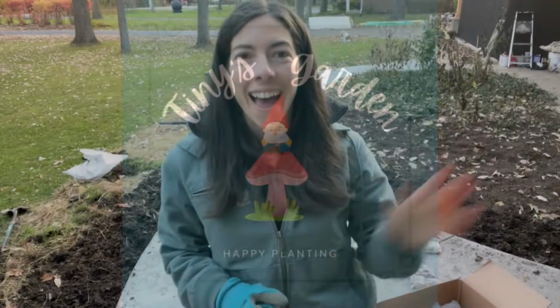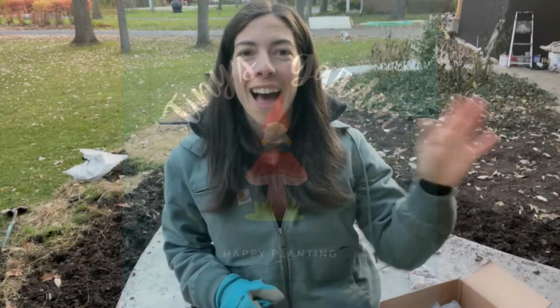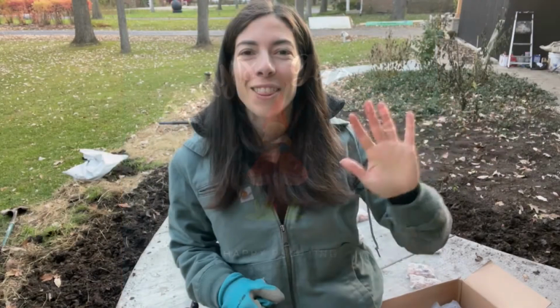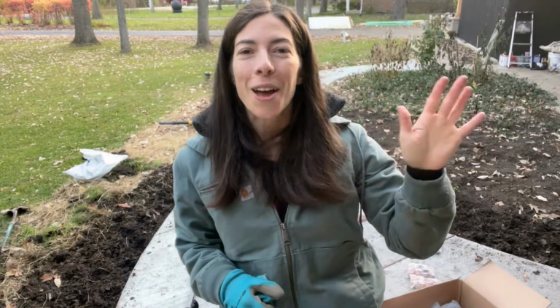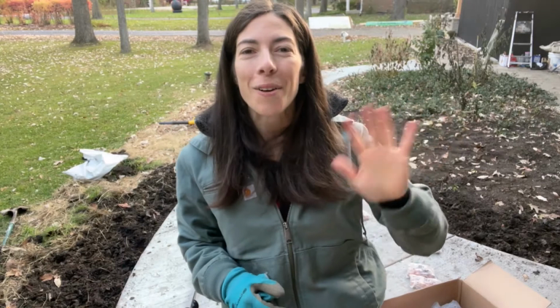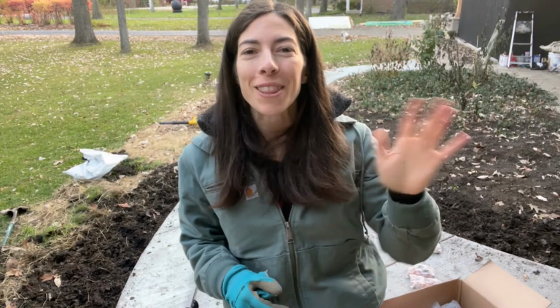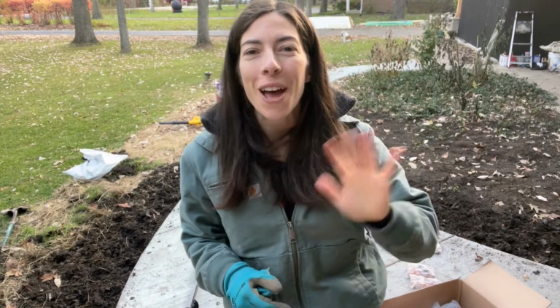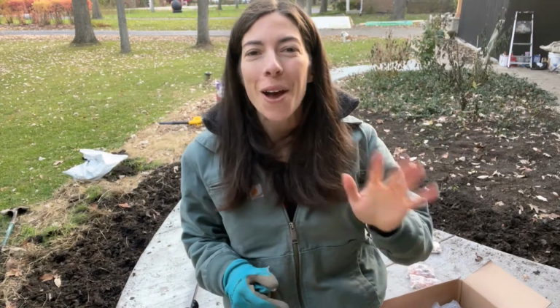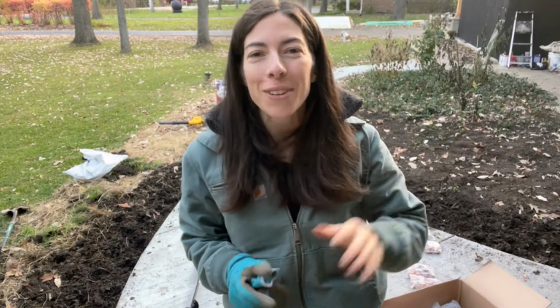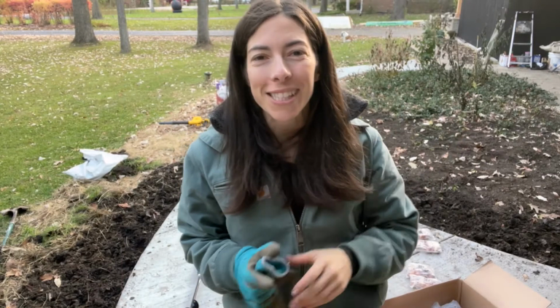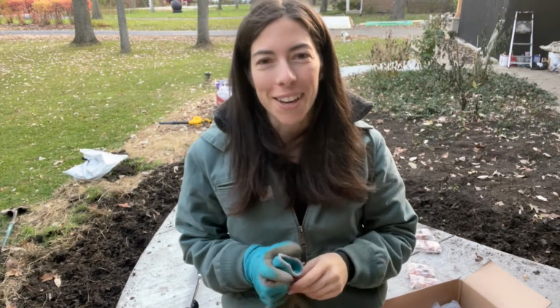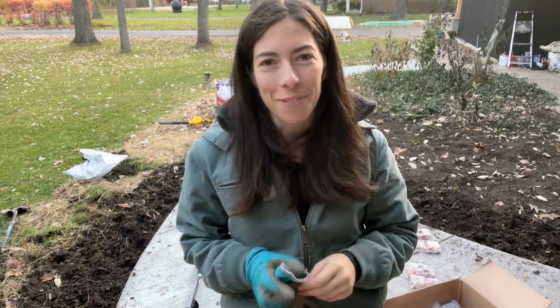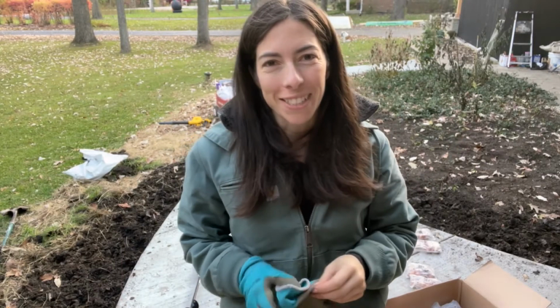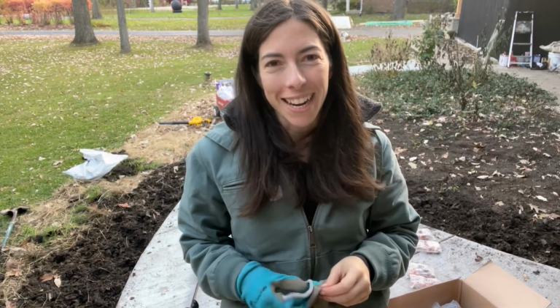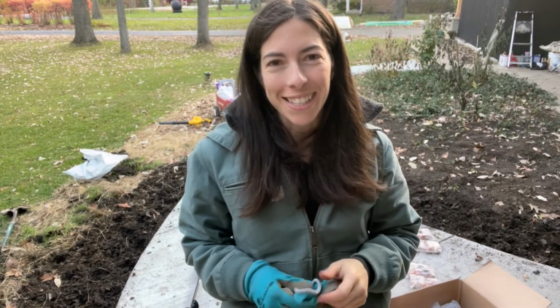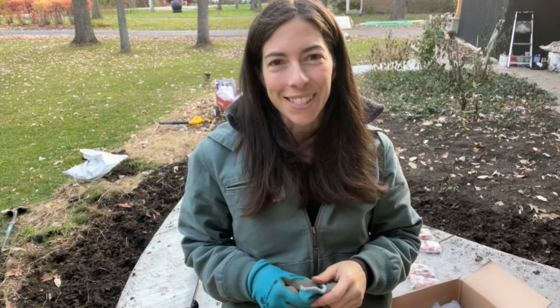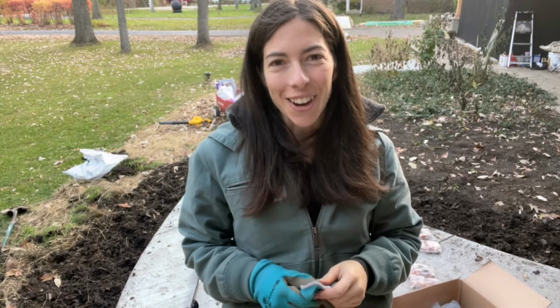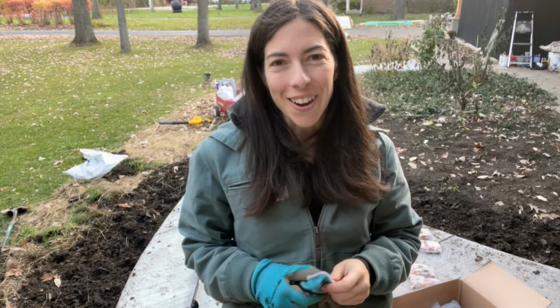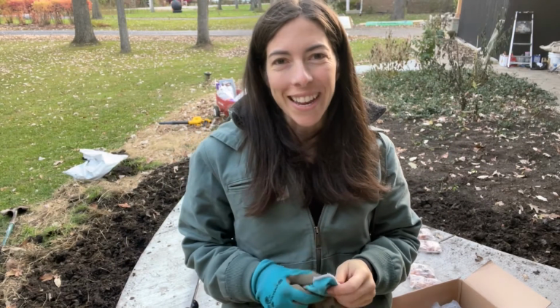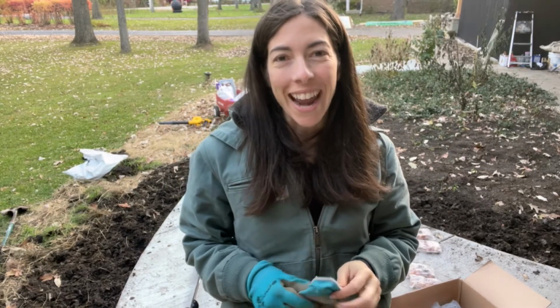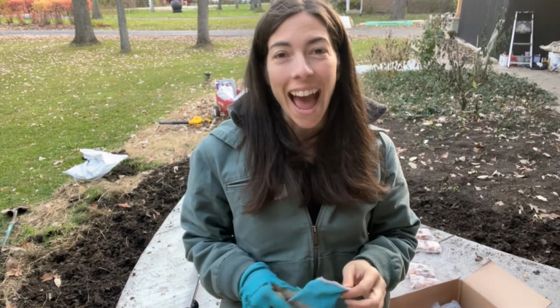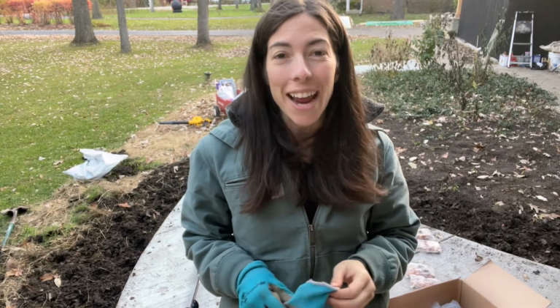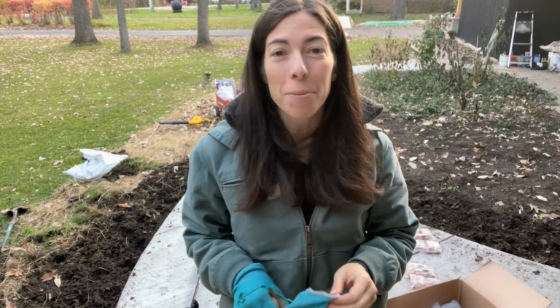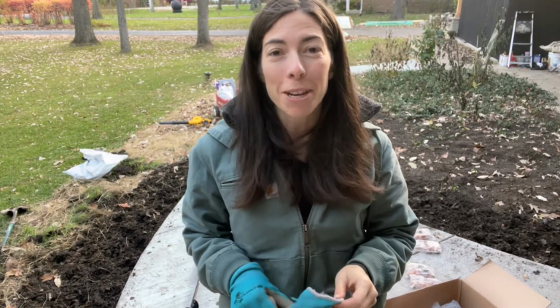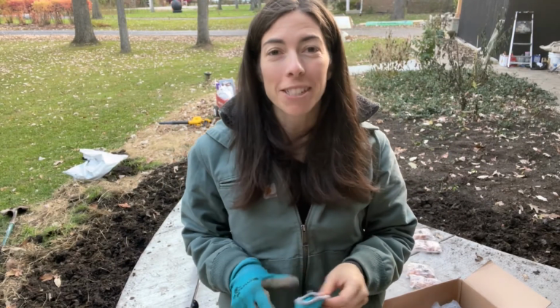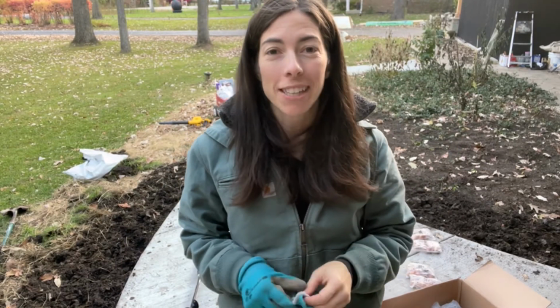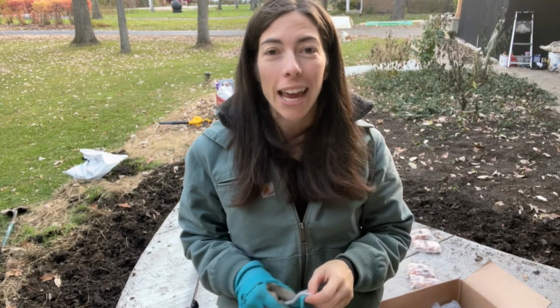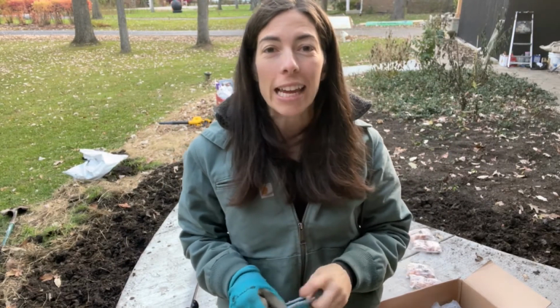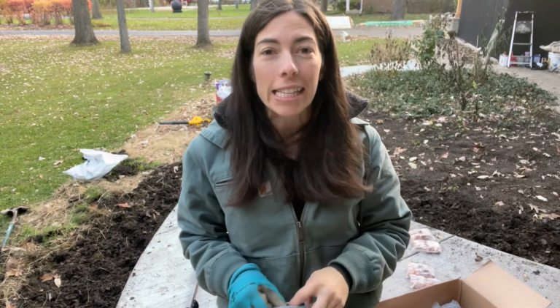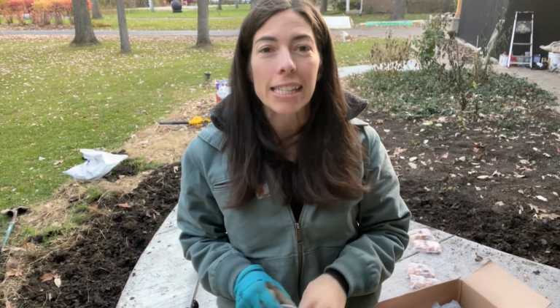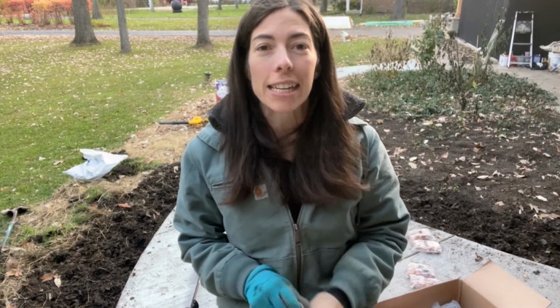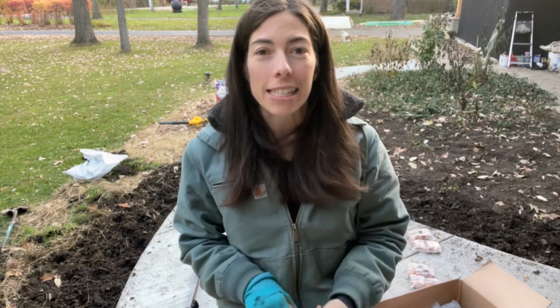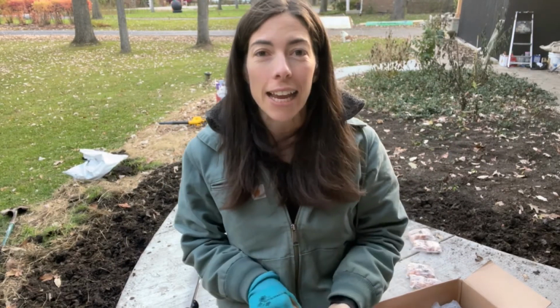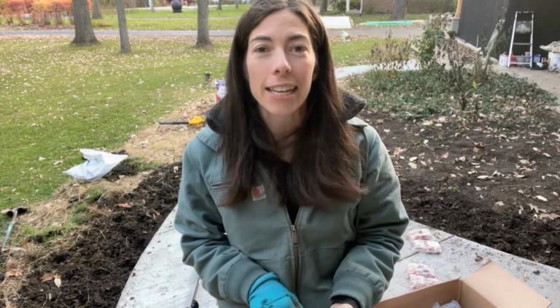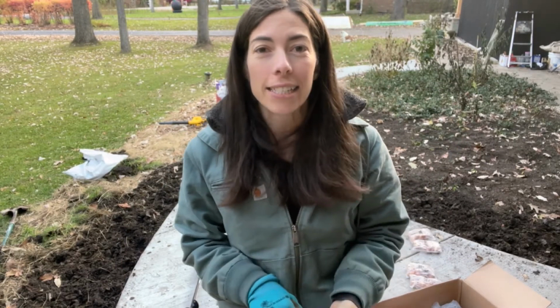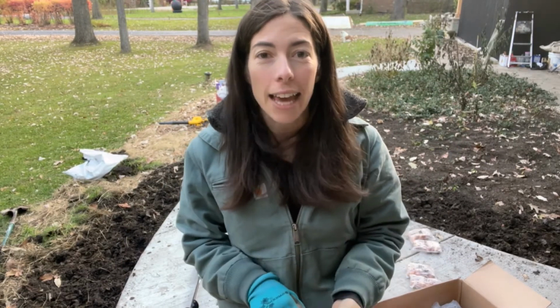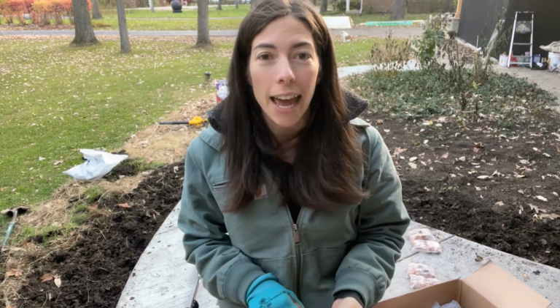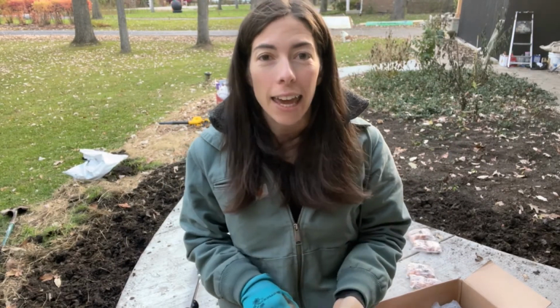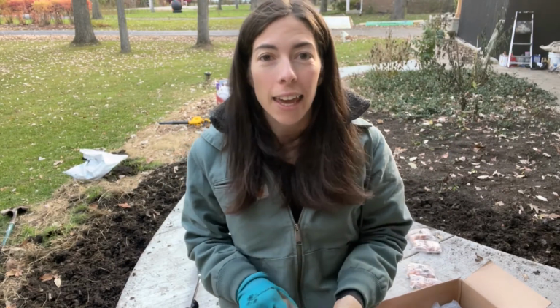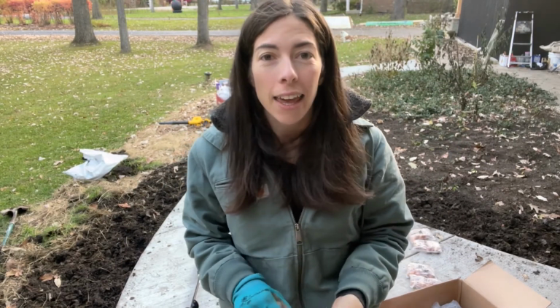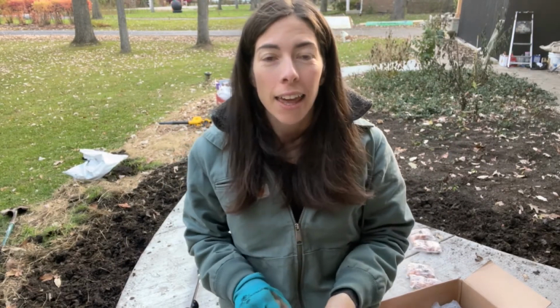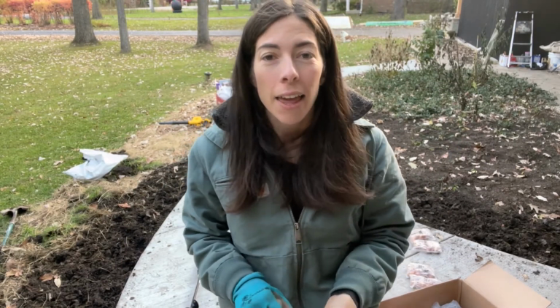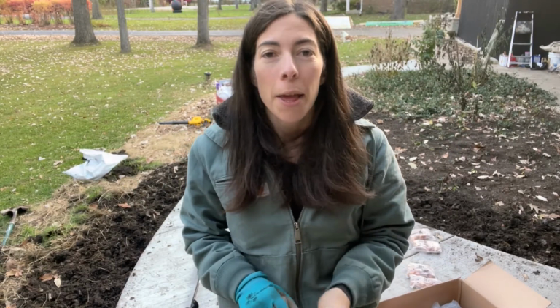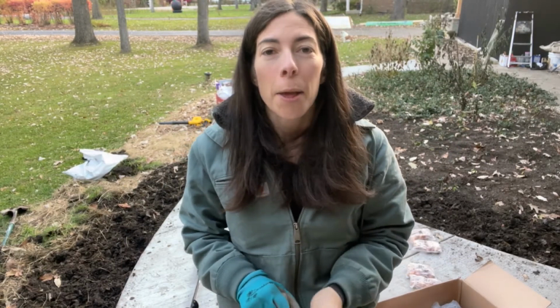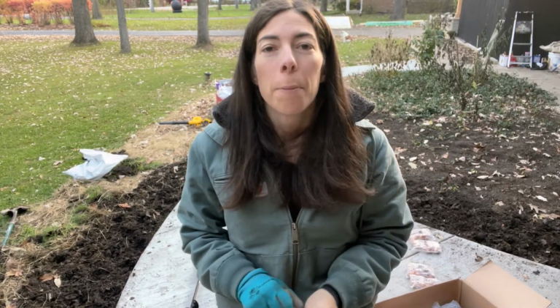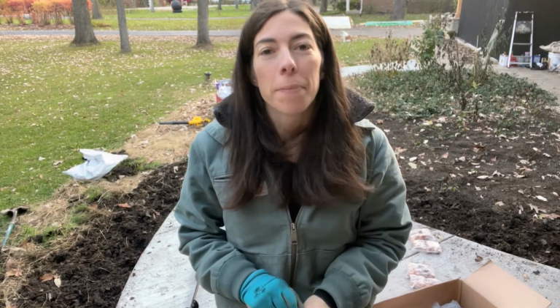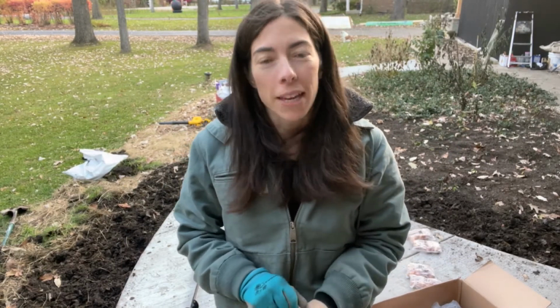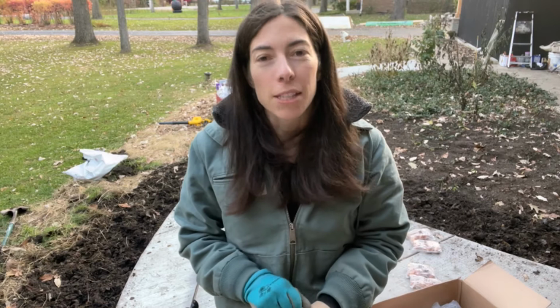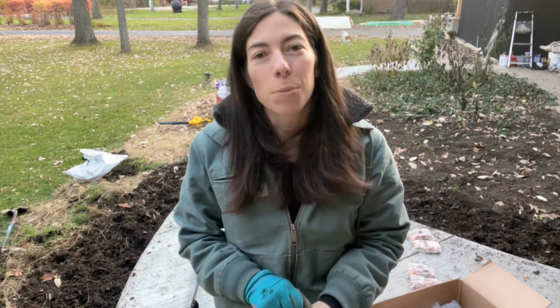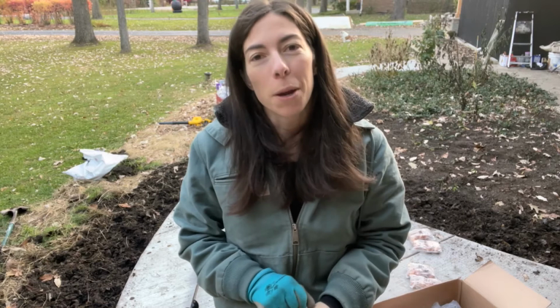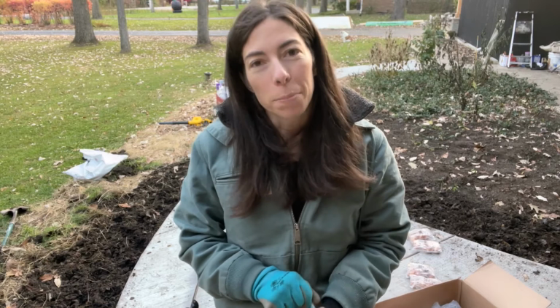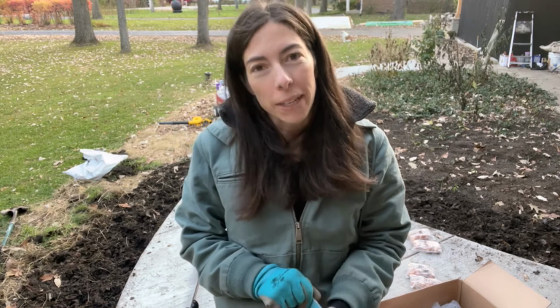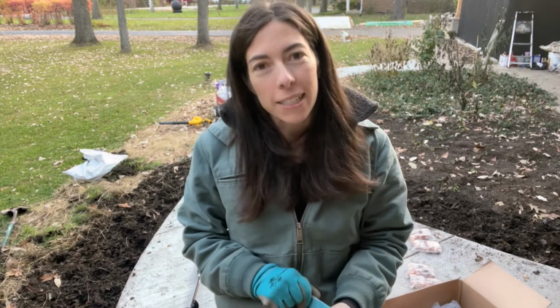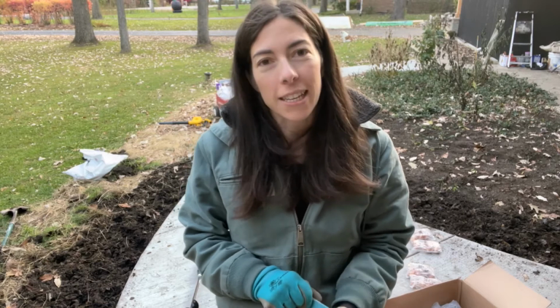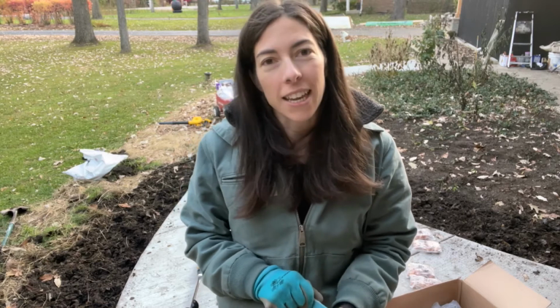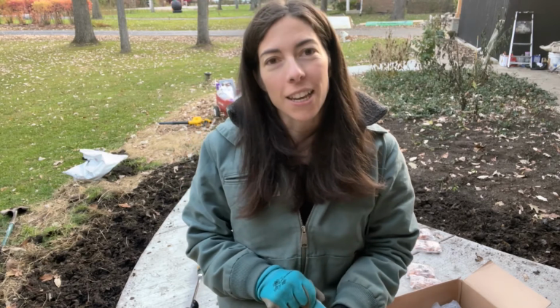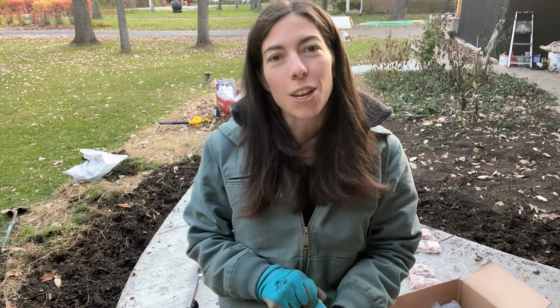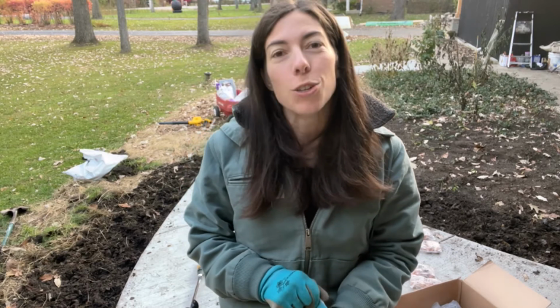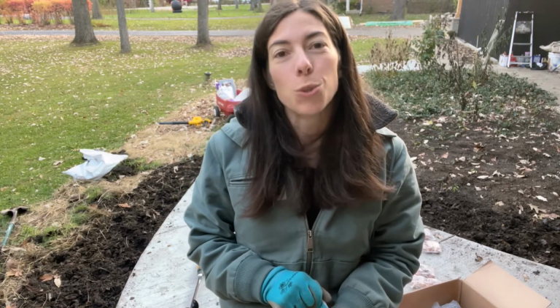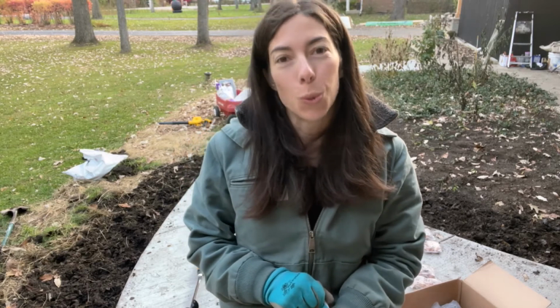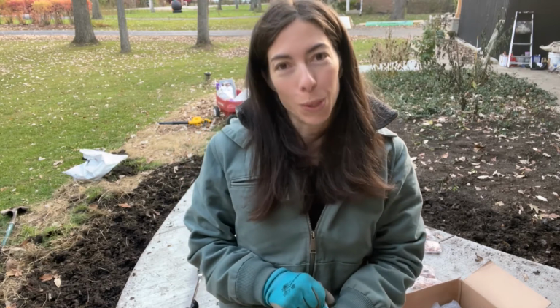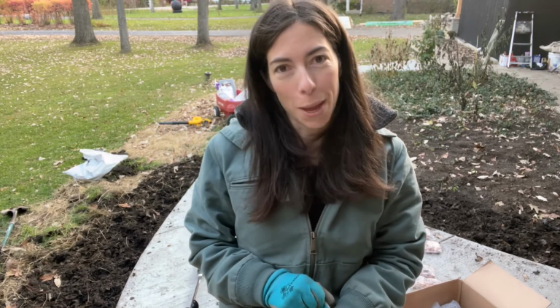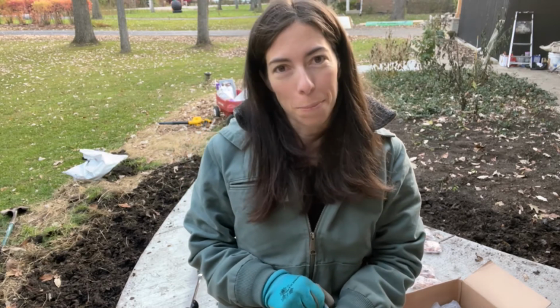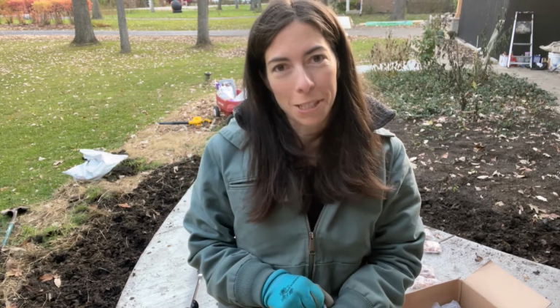Hello! It's Jeff with Tiny's Garden. I am here today — it's an exciting day because we are planting tulips.